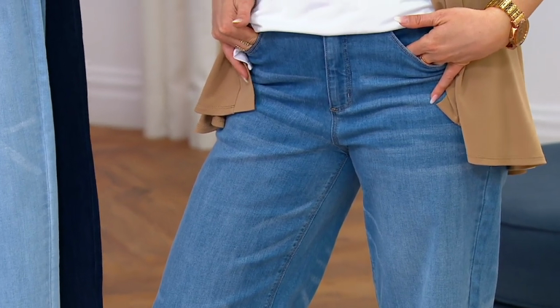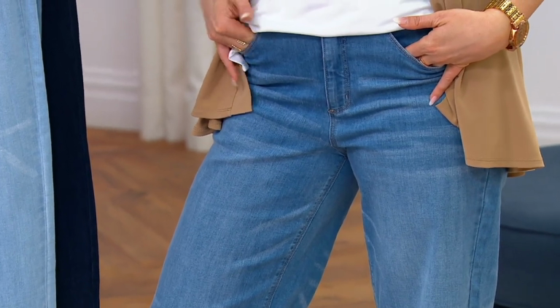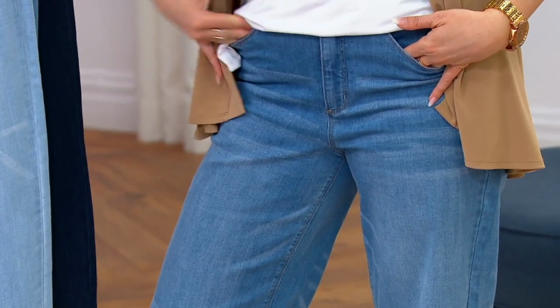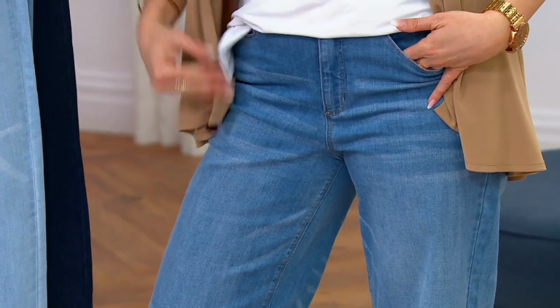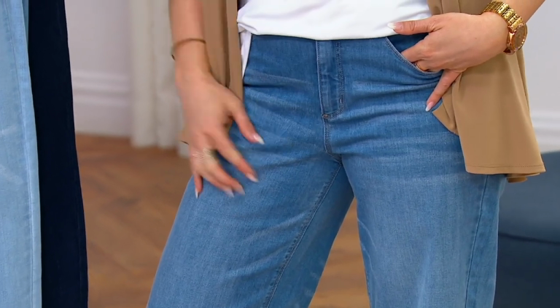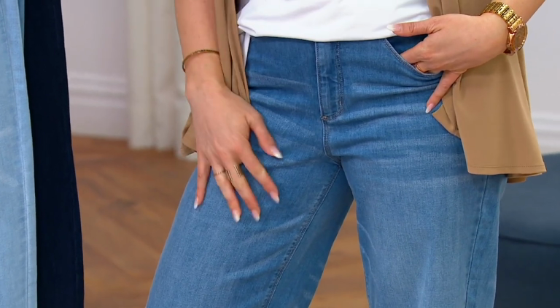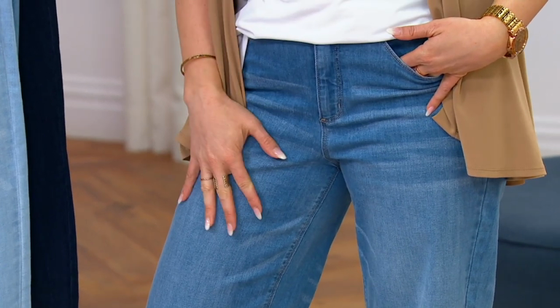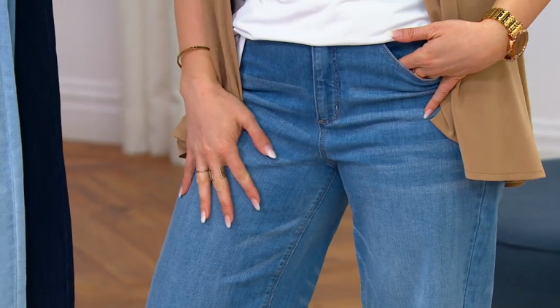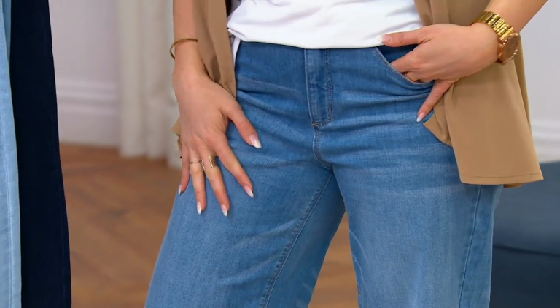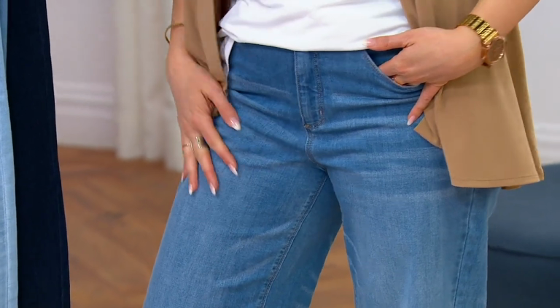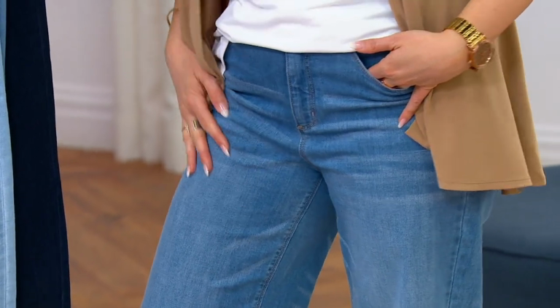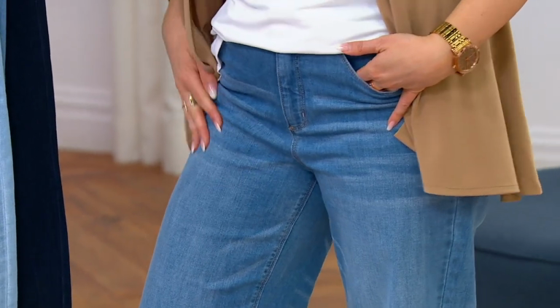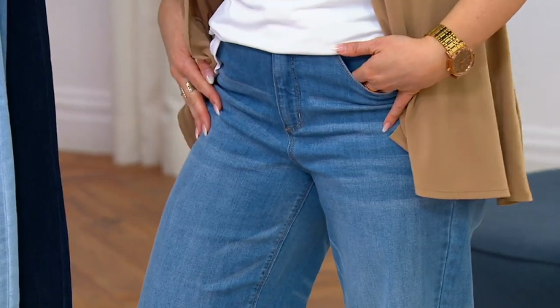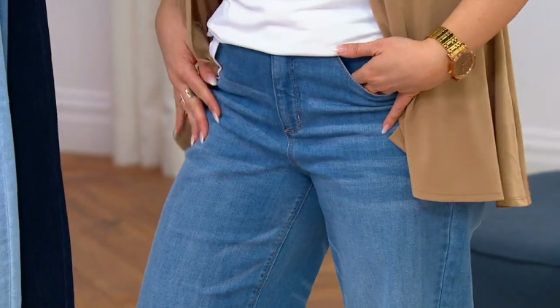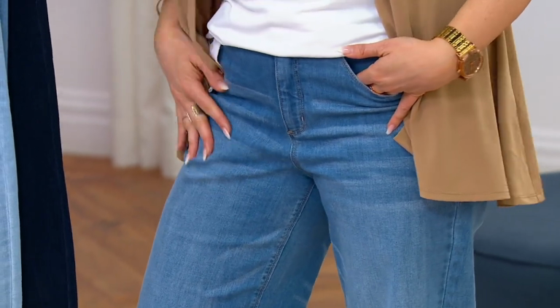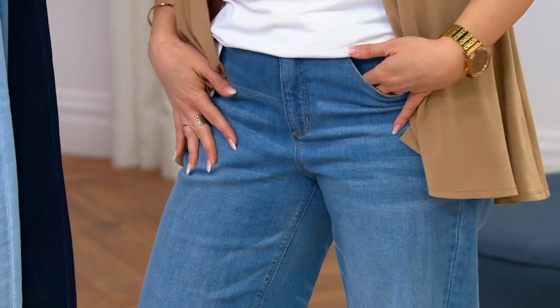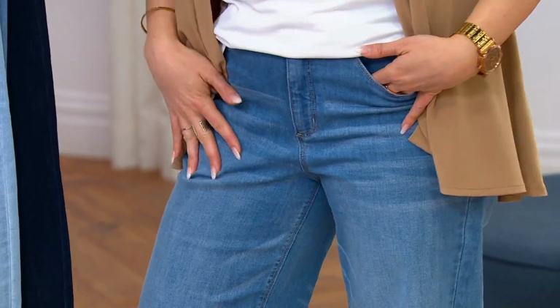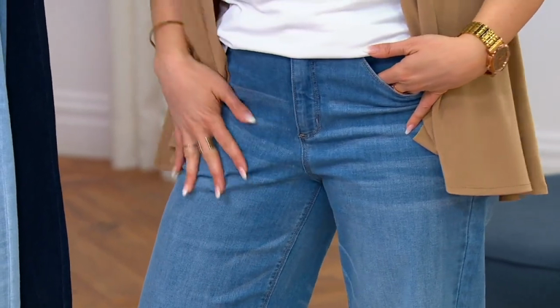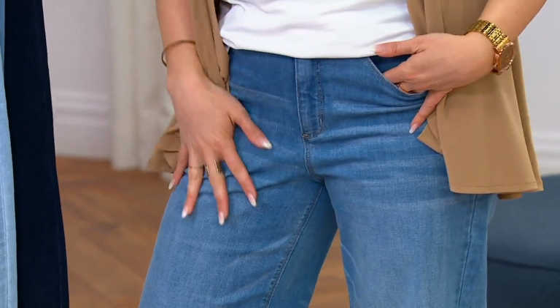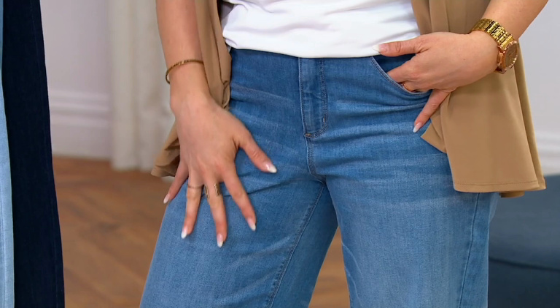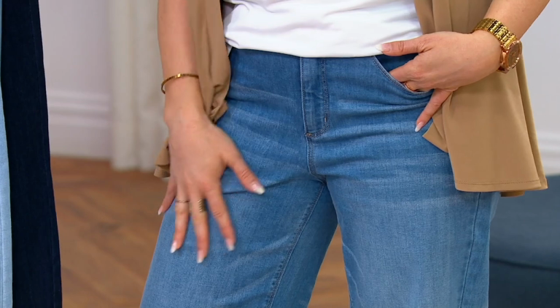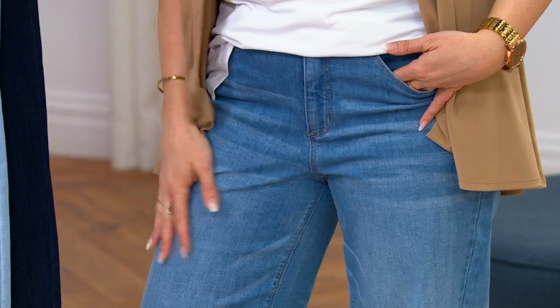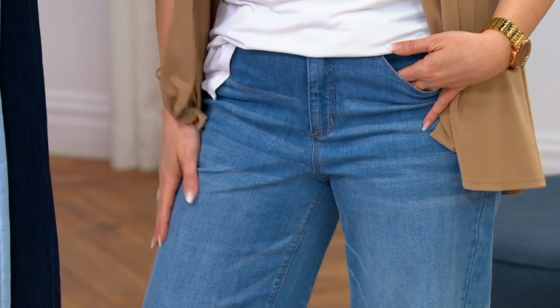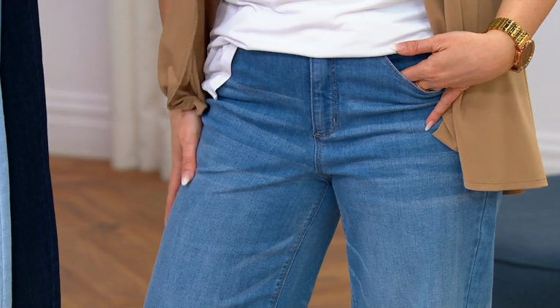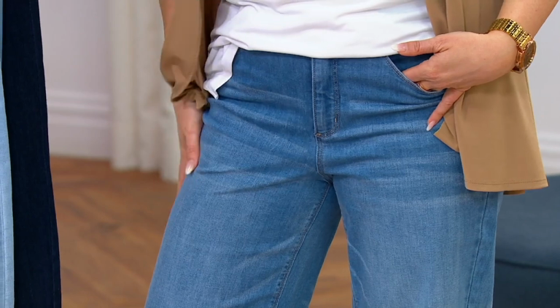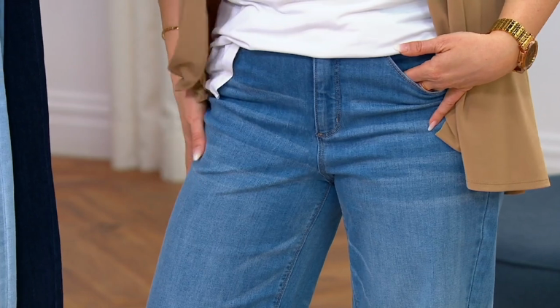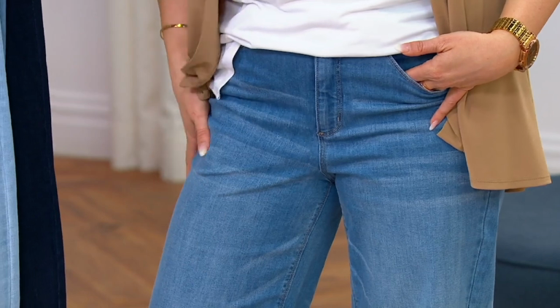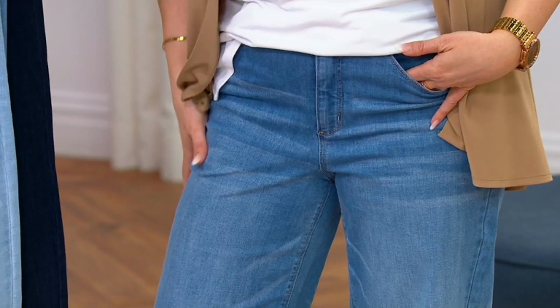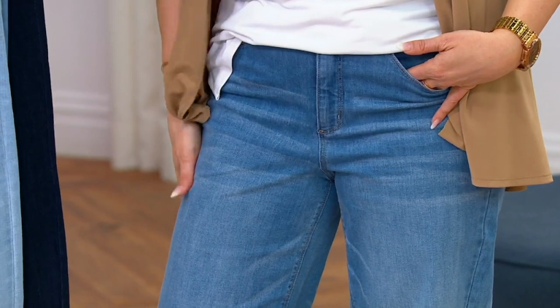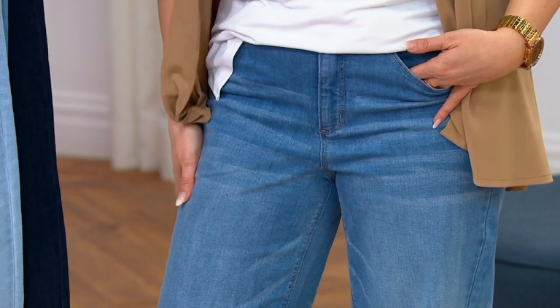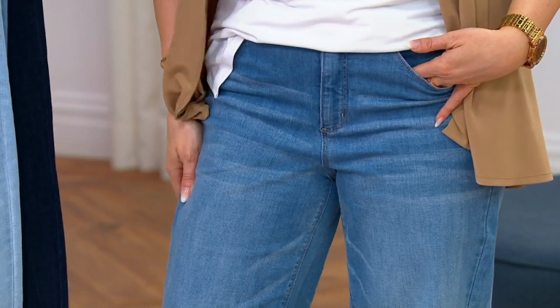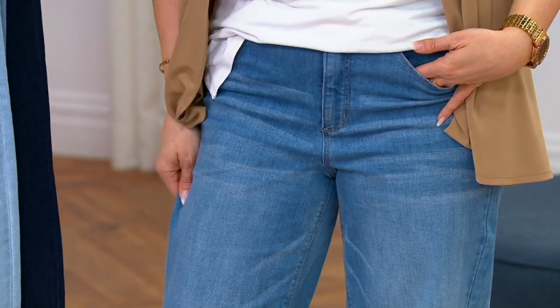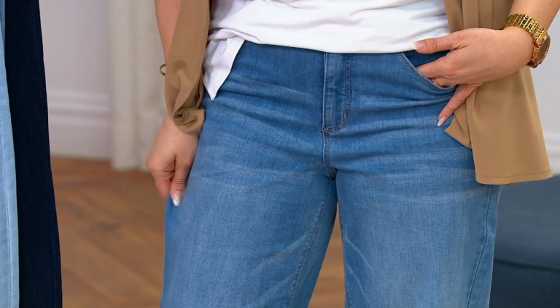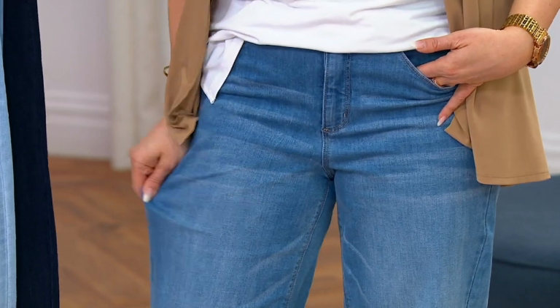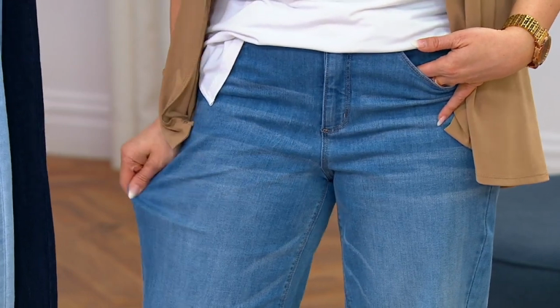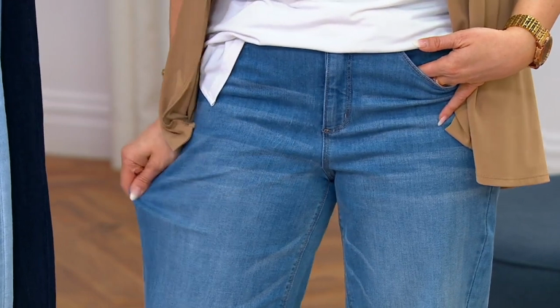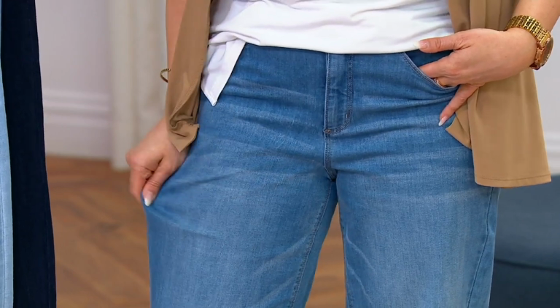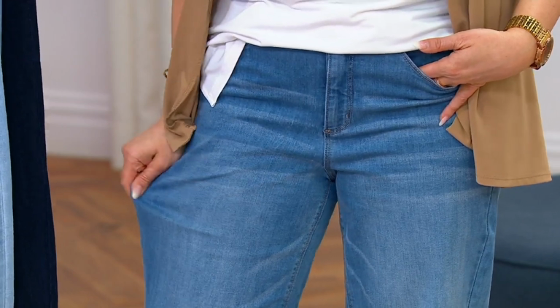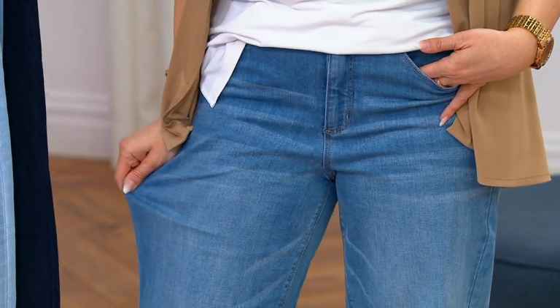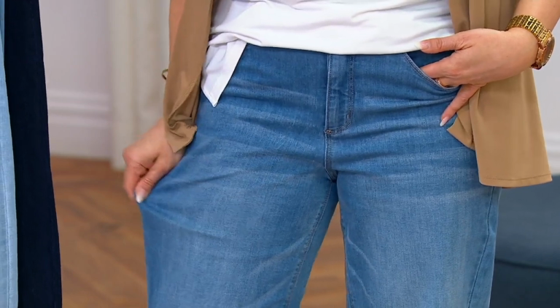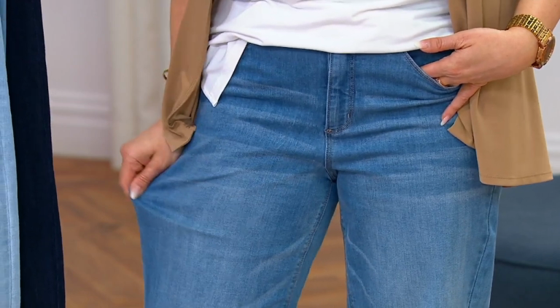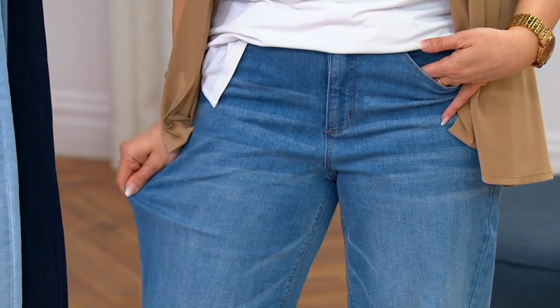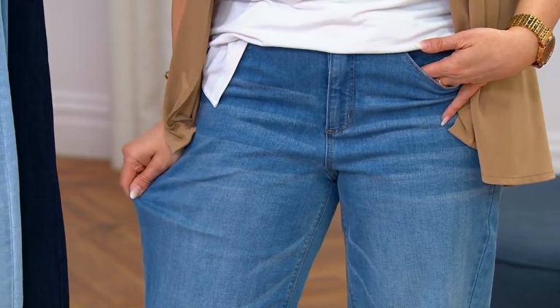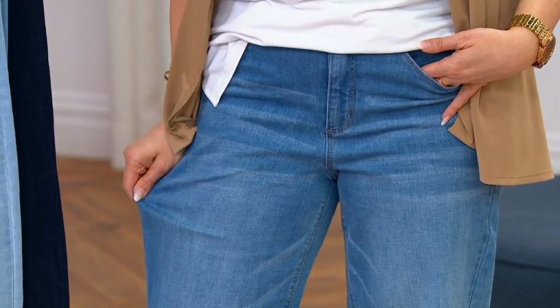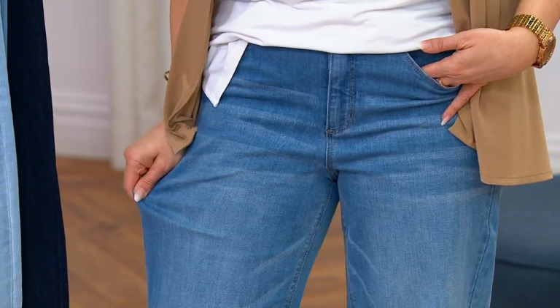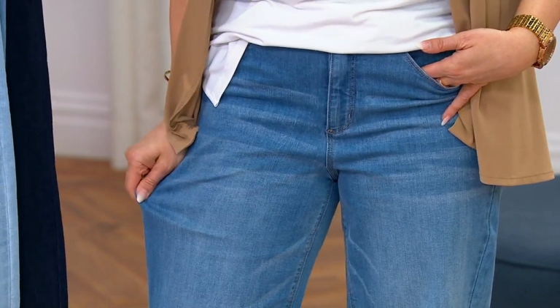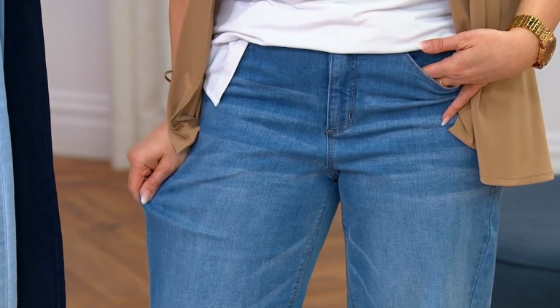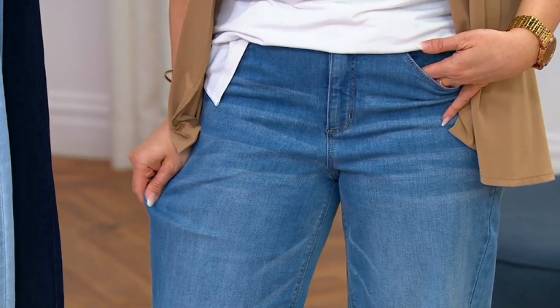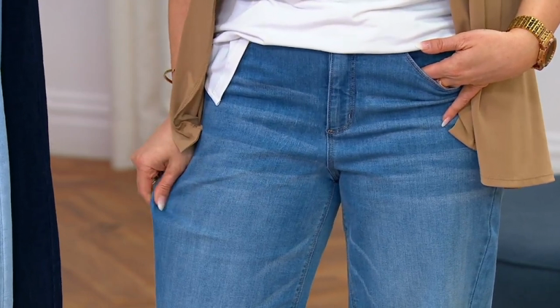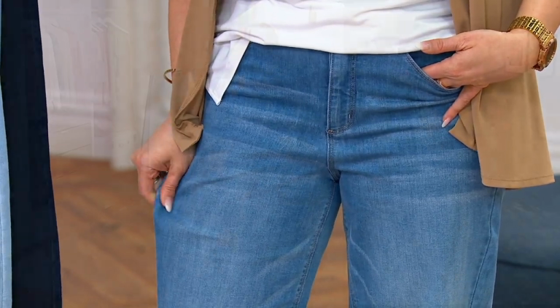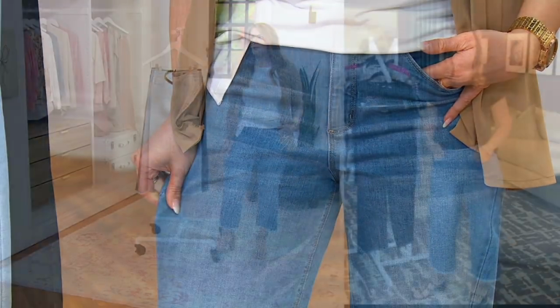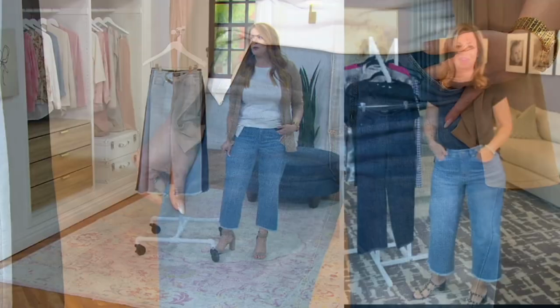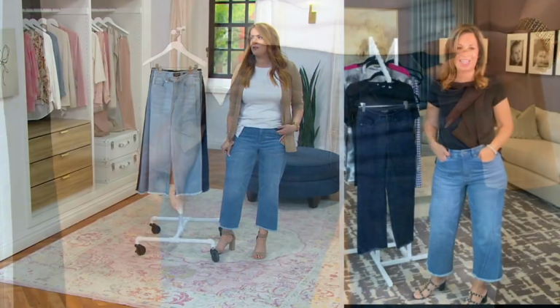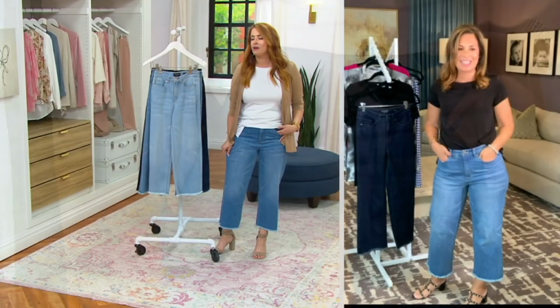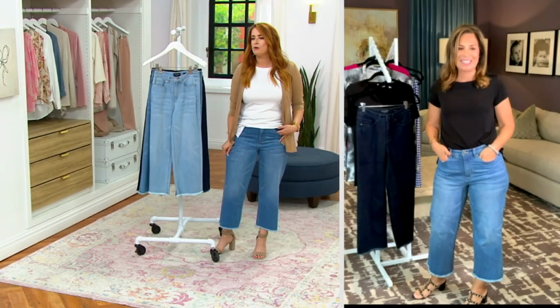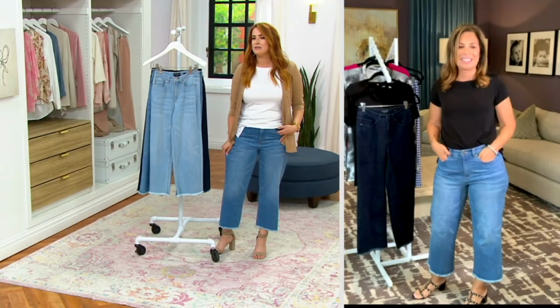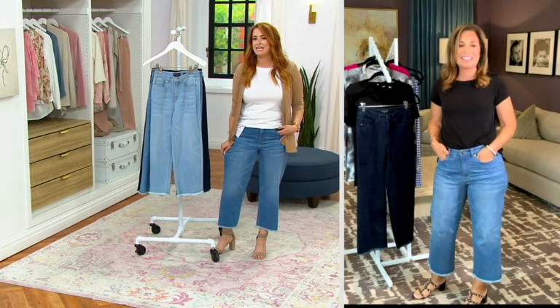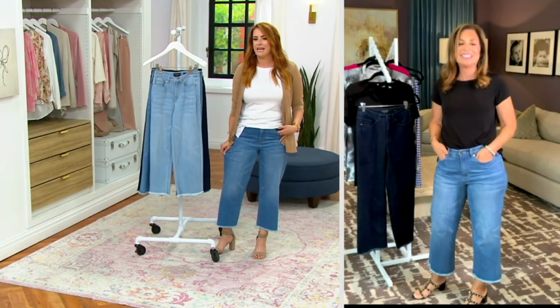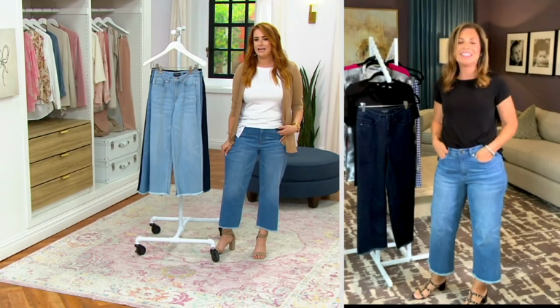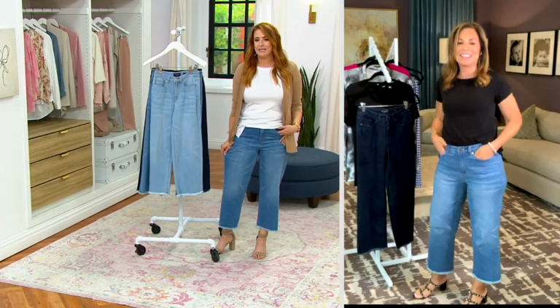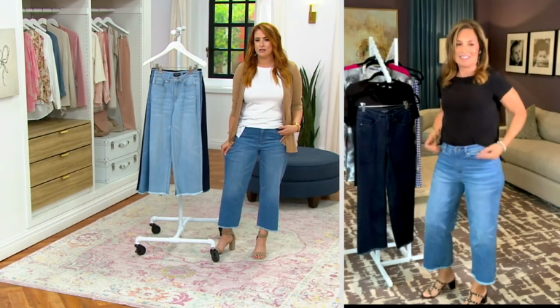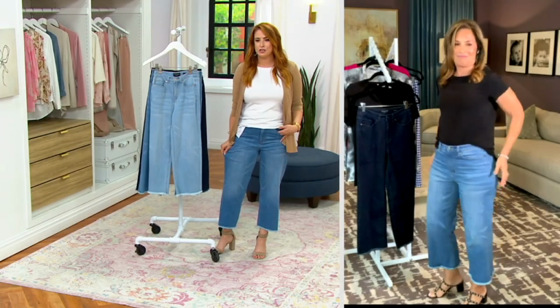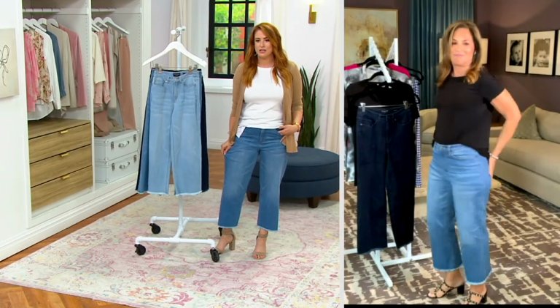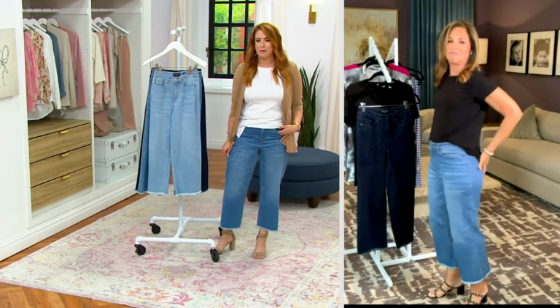They are so soft, so movable, stretchable. And you know they're going to retain their shape.